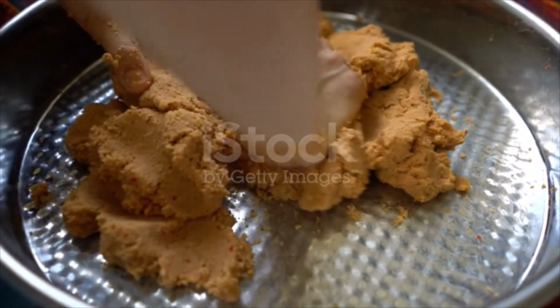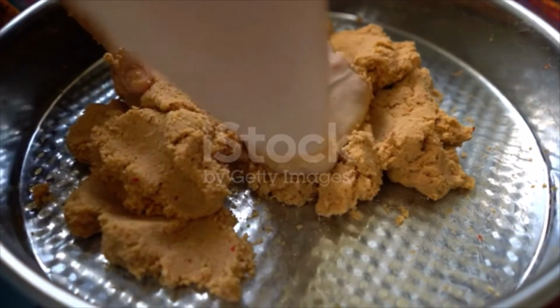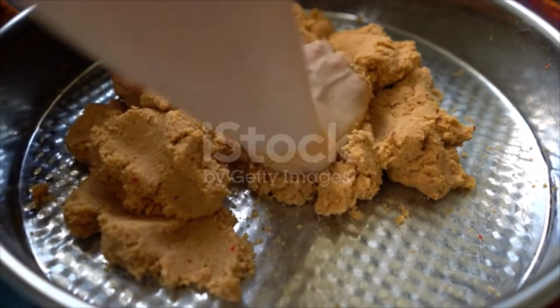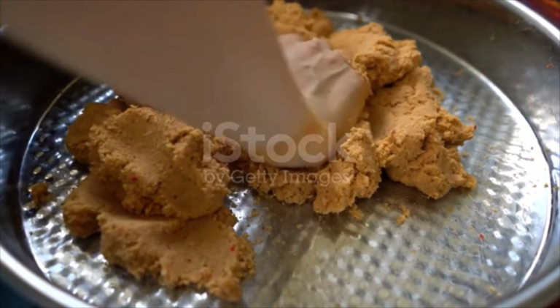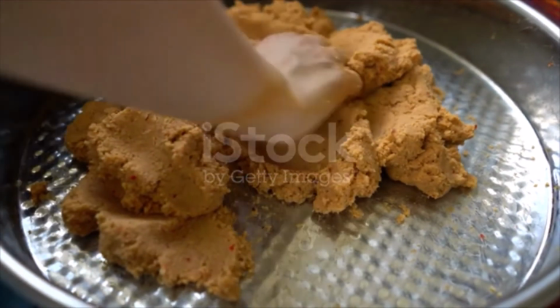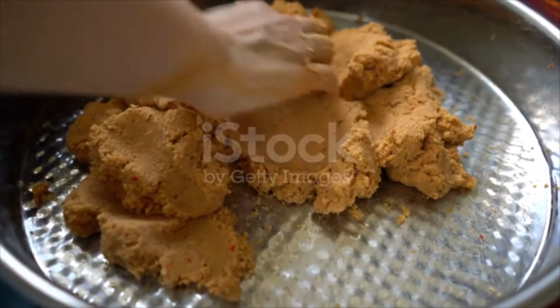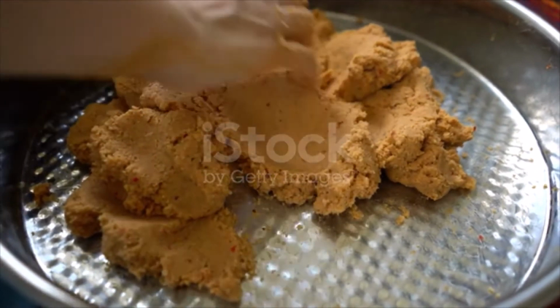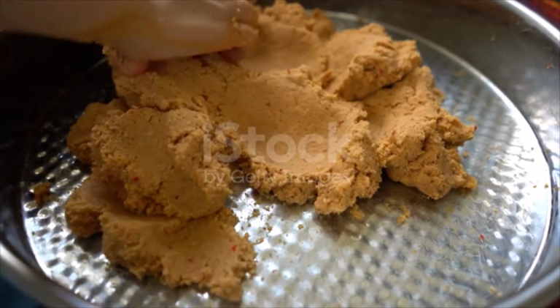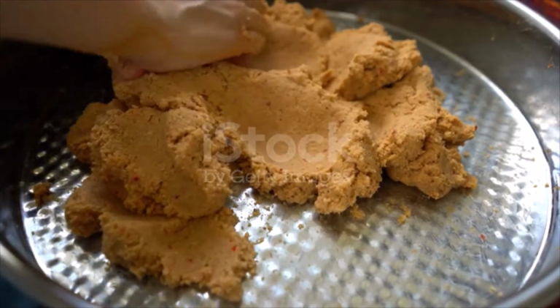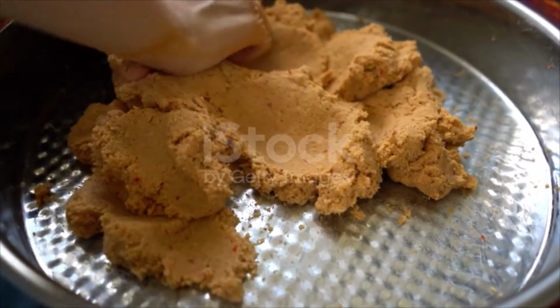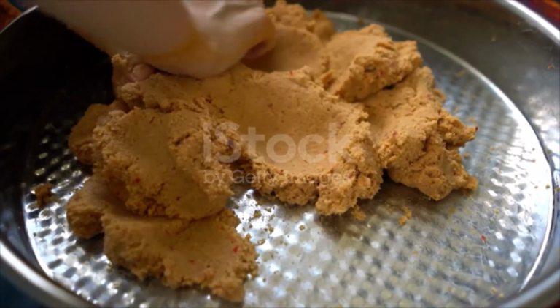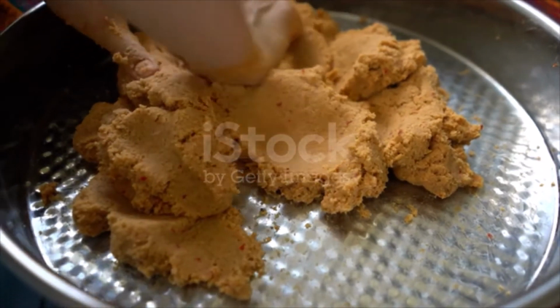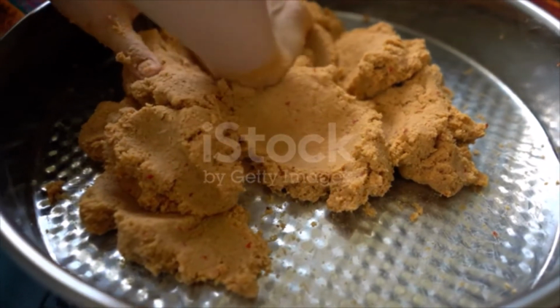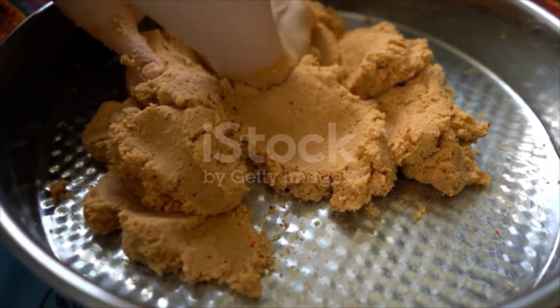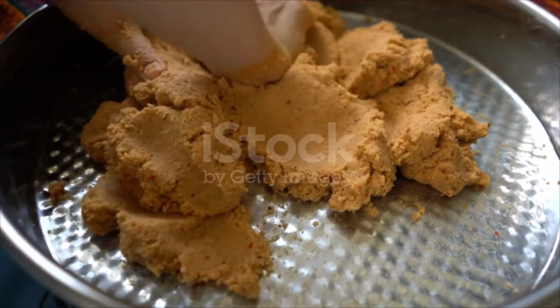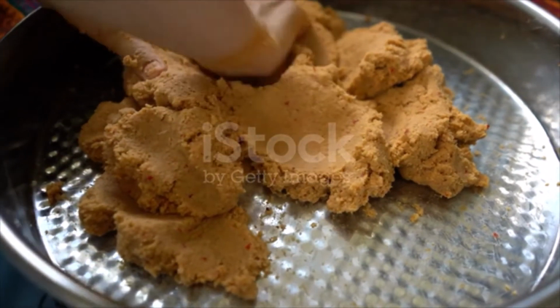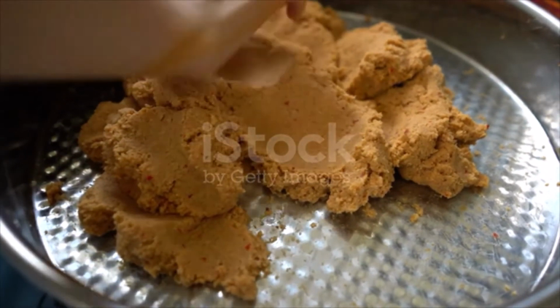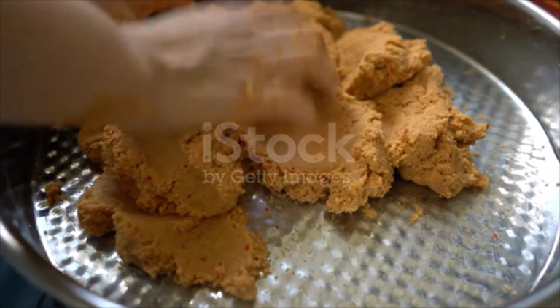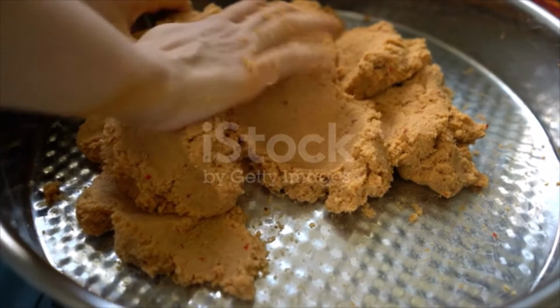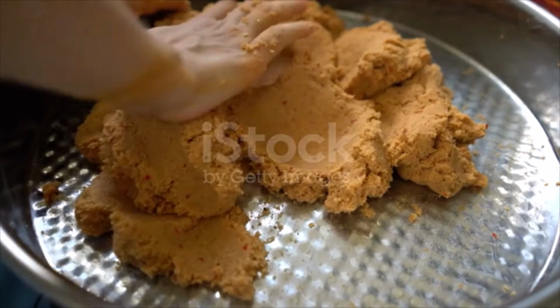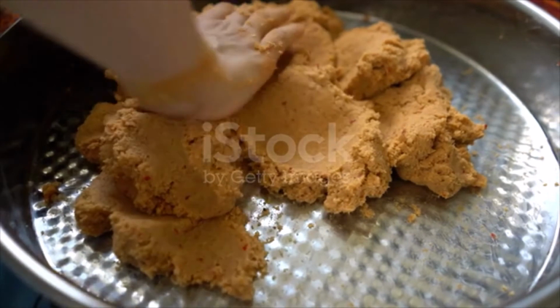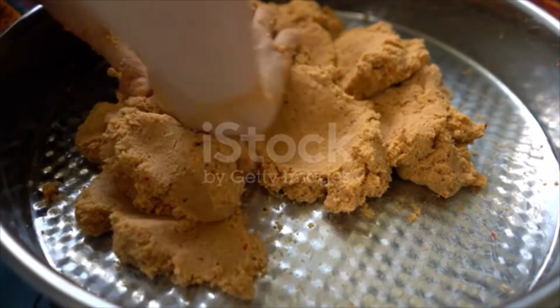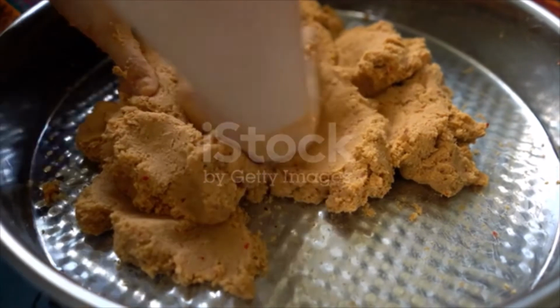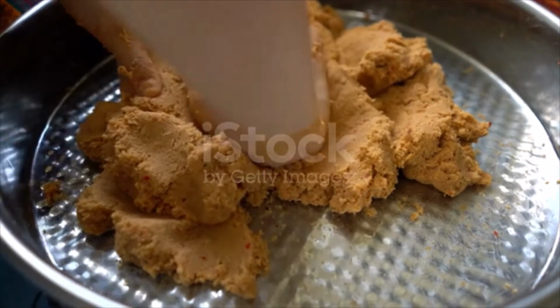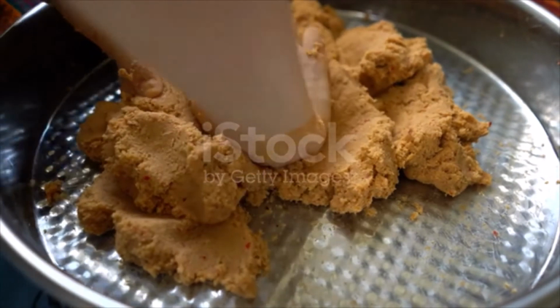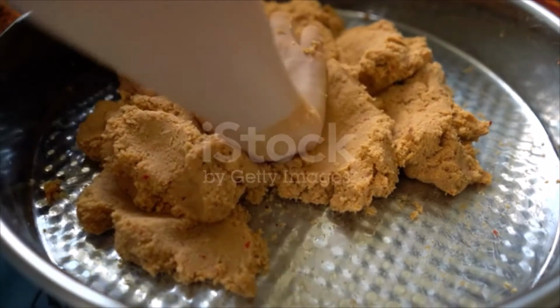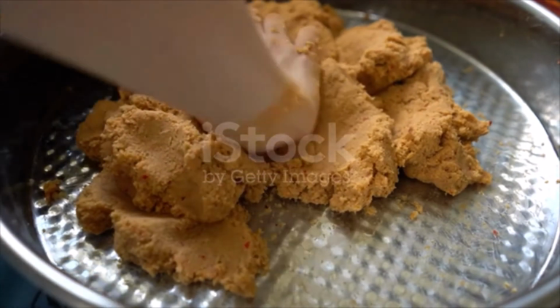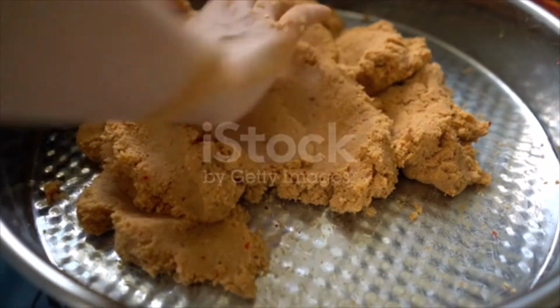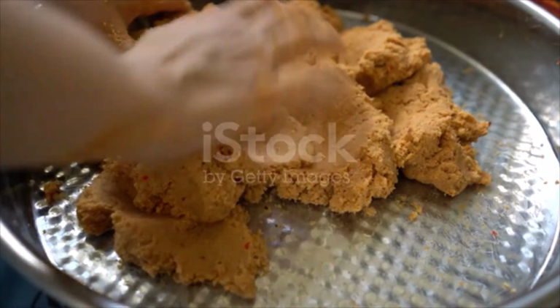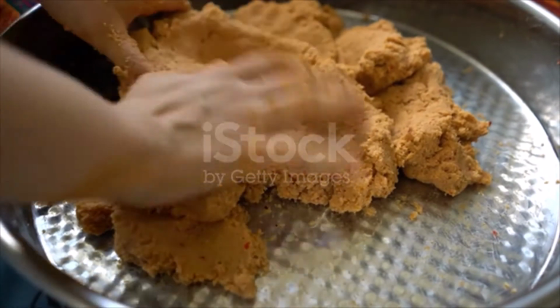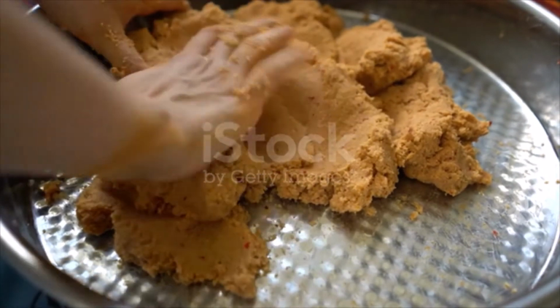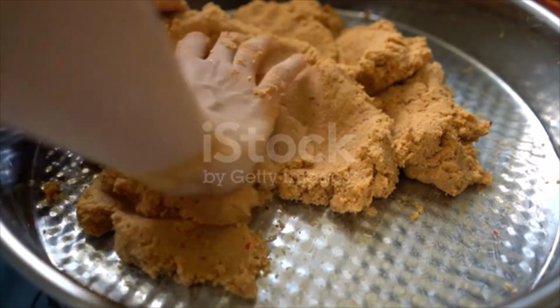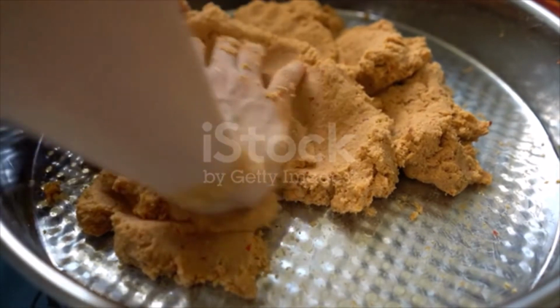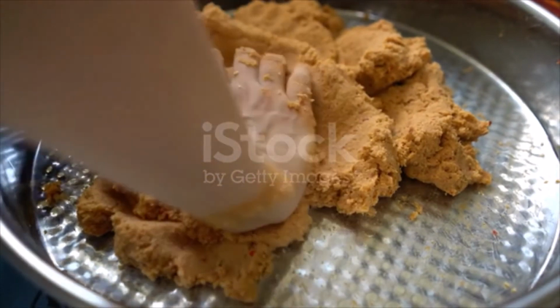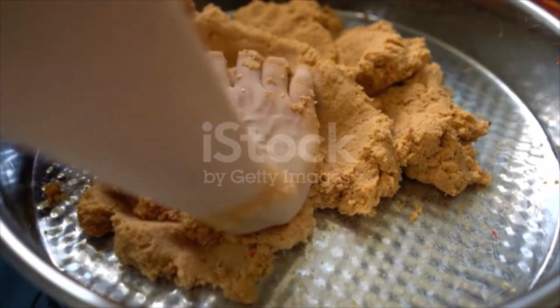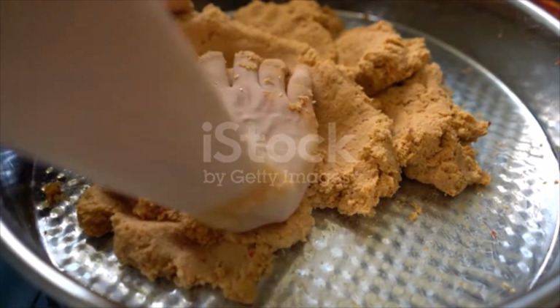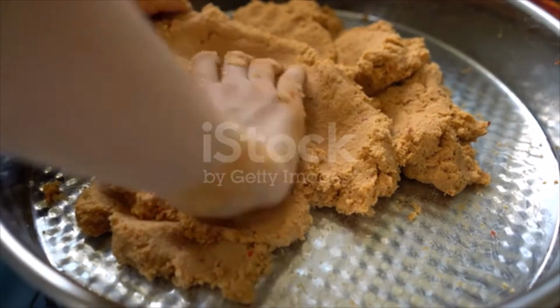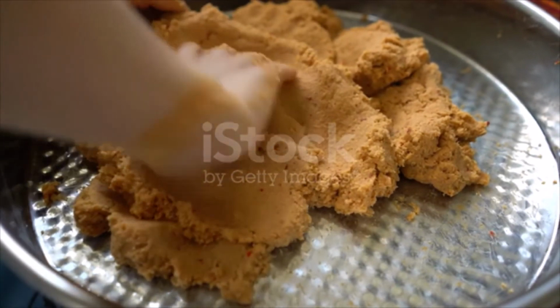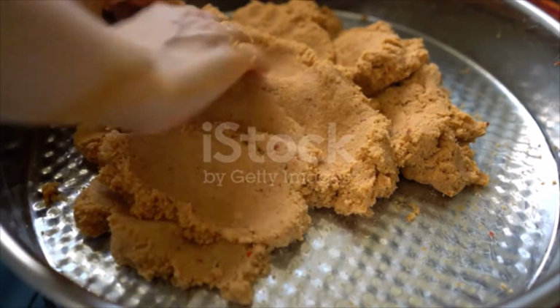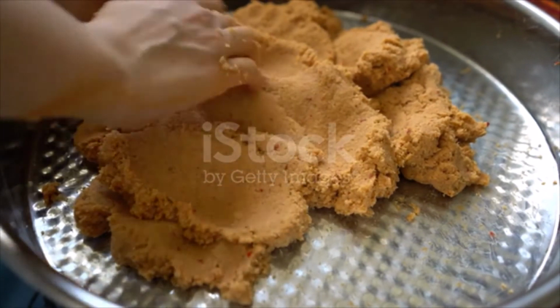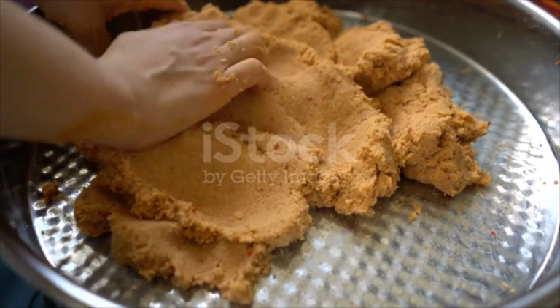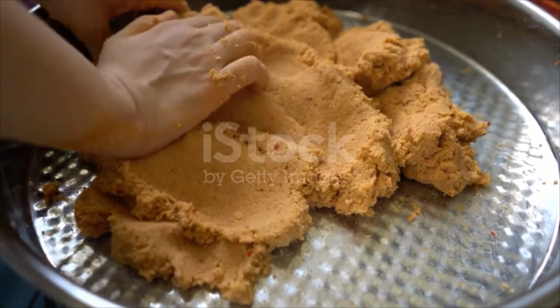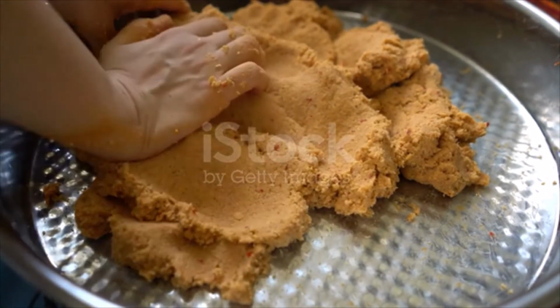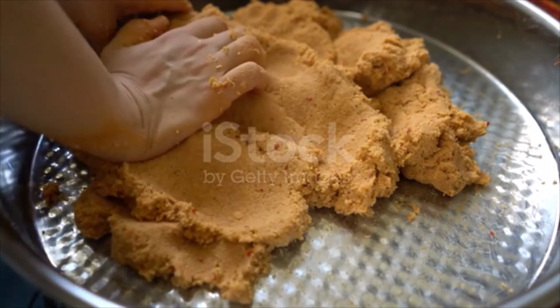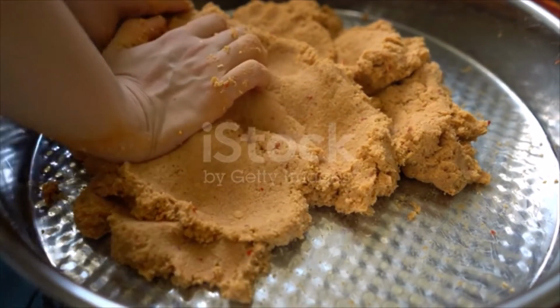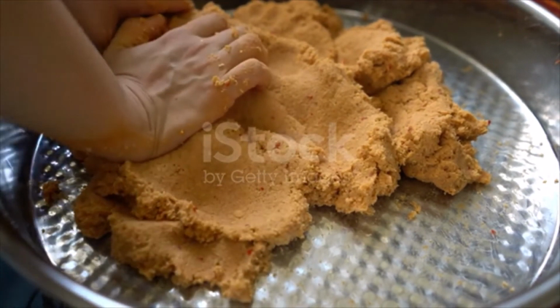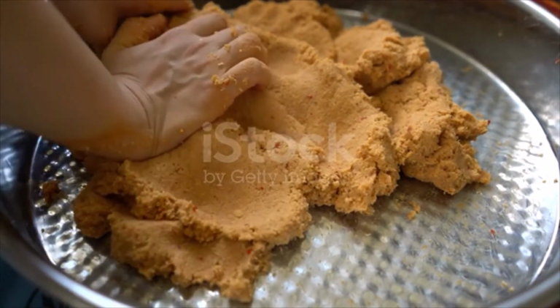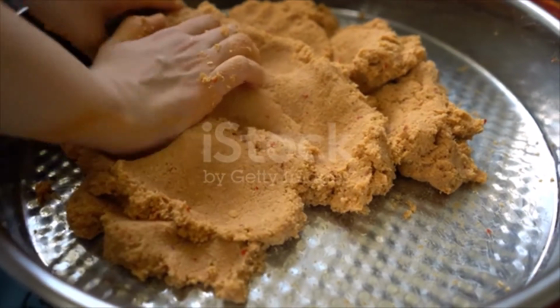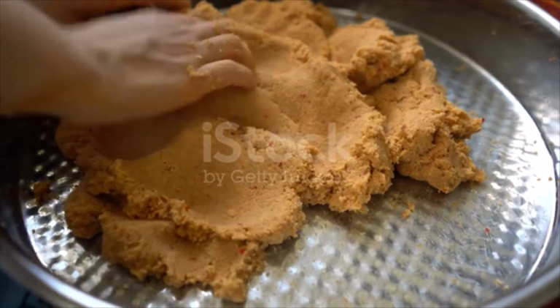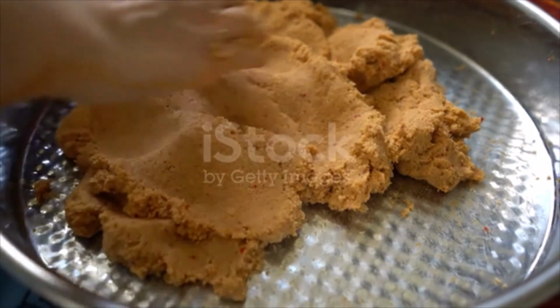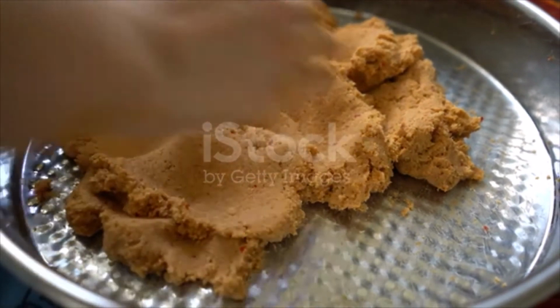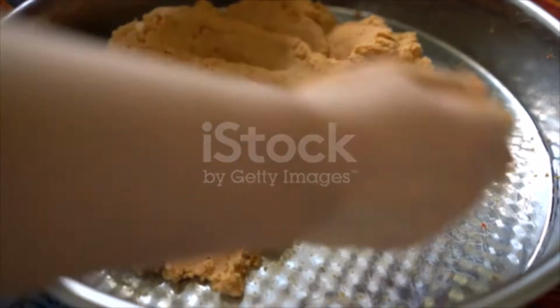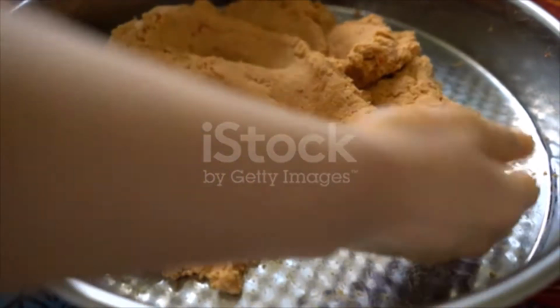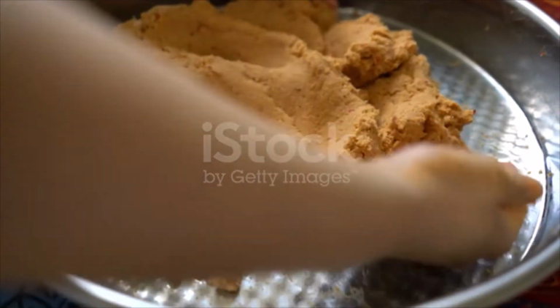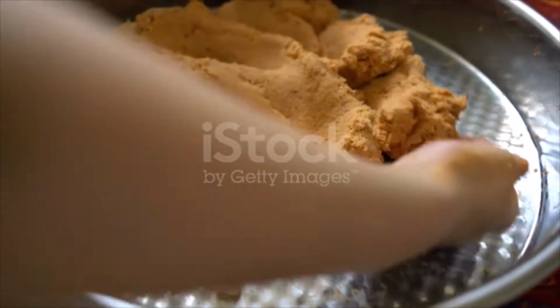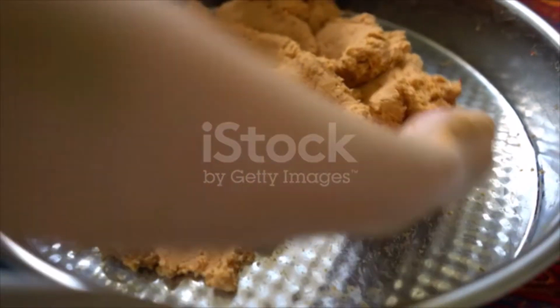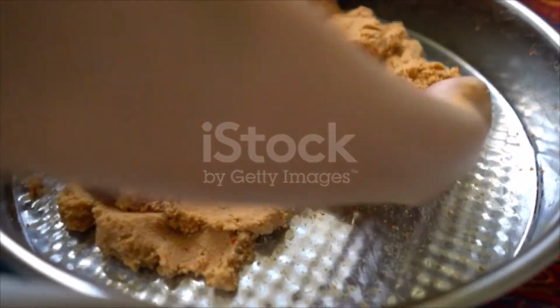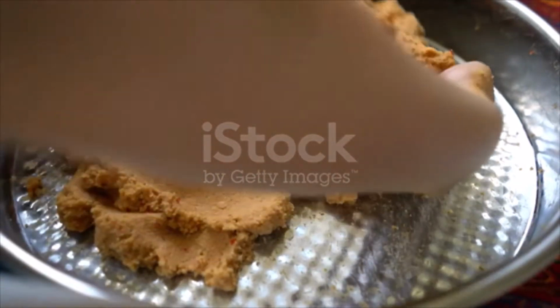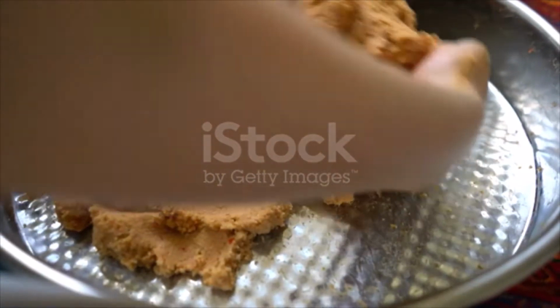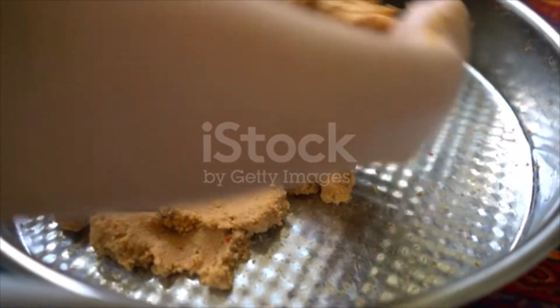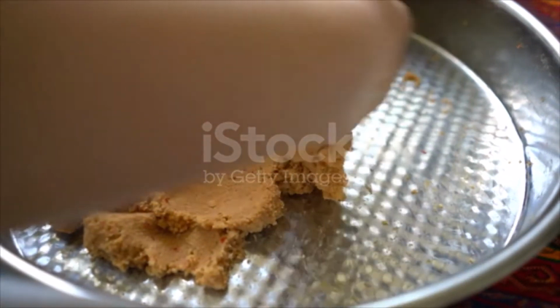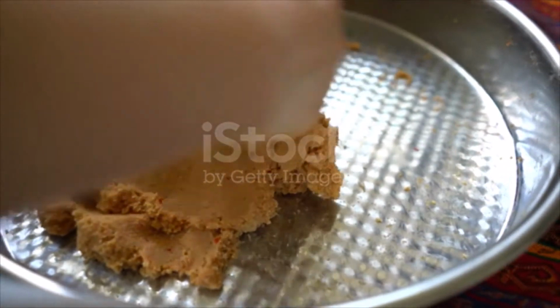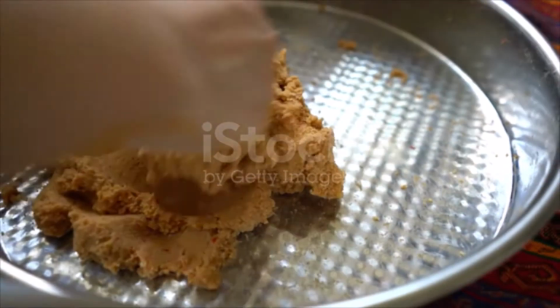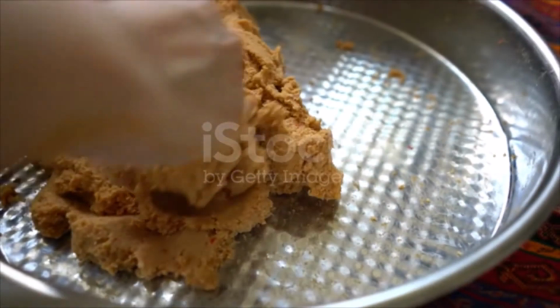Take plenty of oil in a deep saucepan, throw the meatballs into the boiling oil and cook them until they turn golden brown.